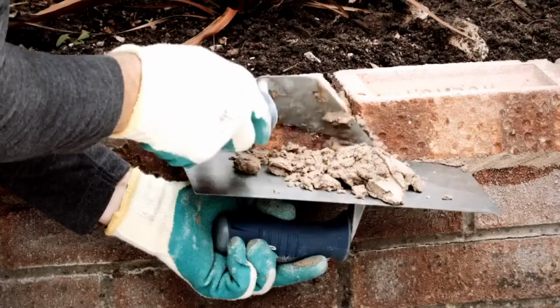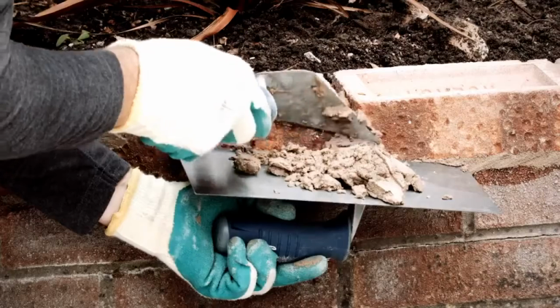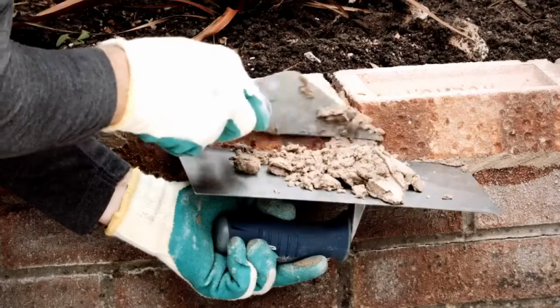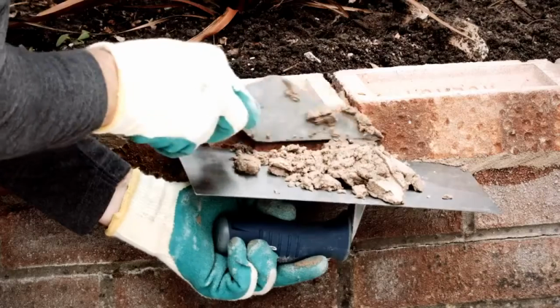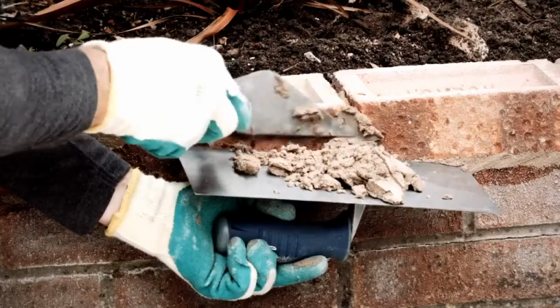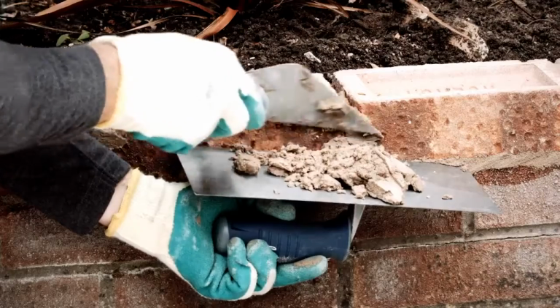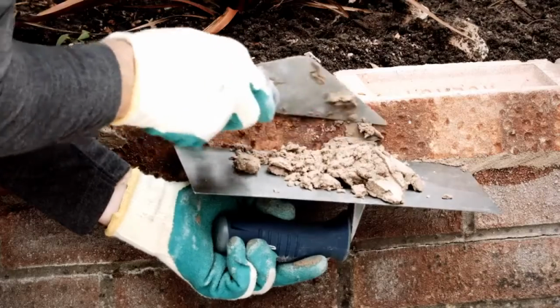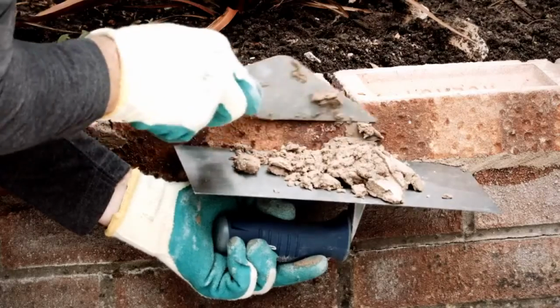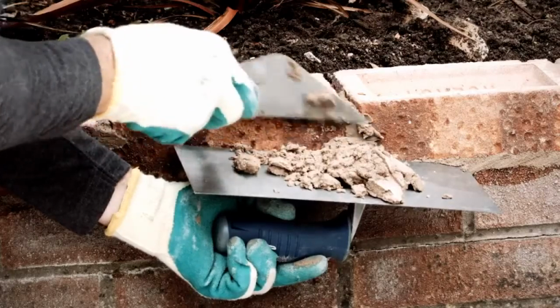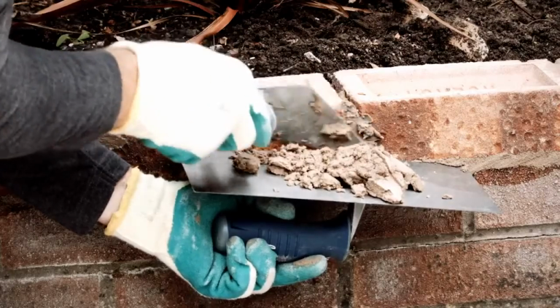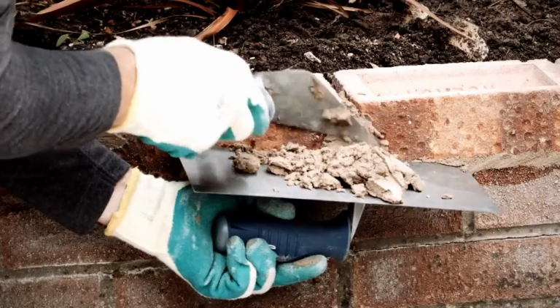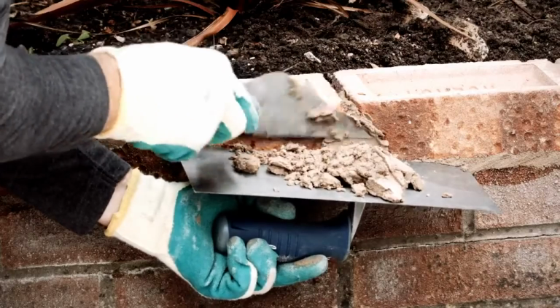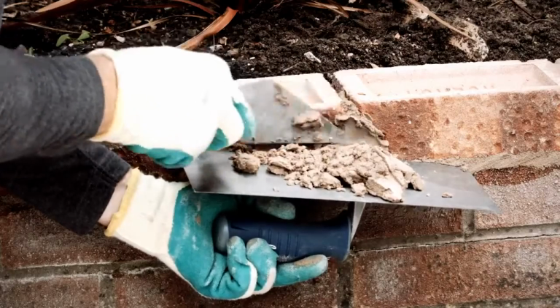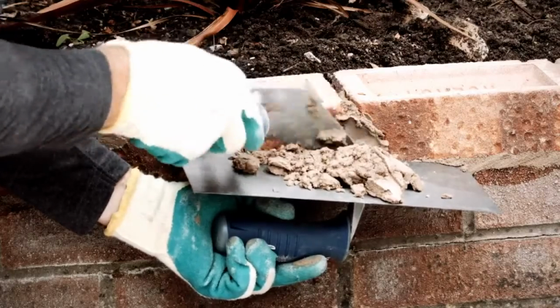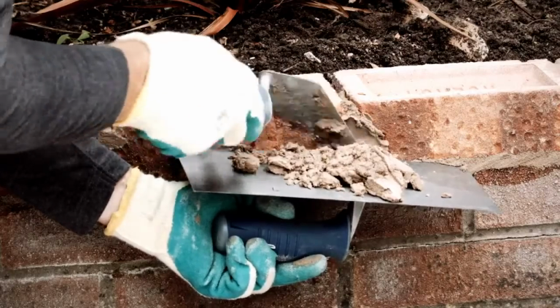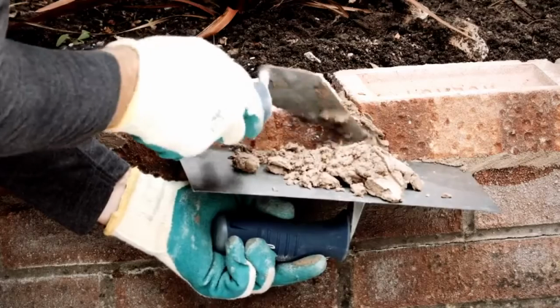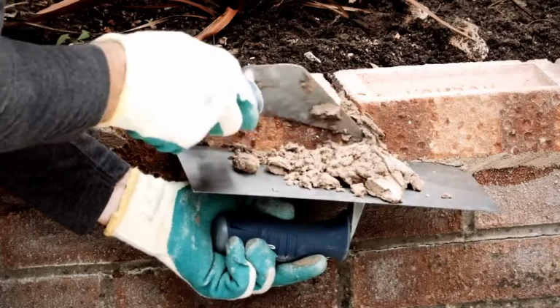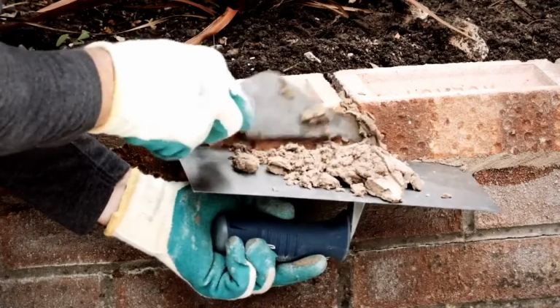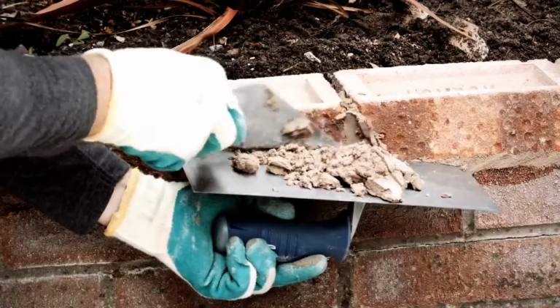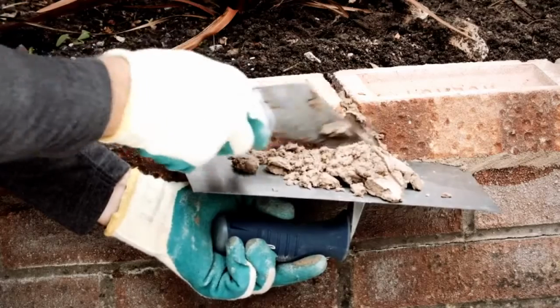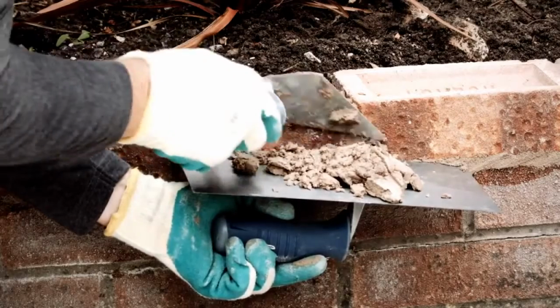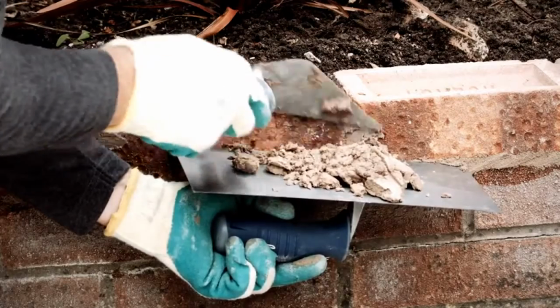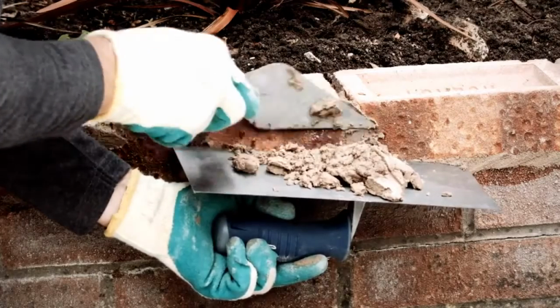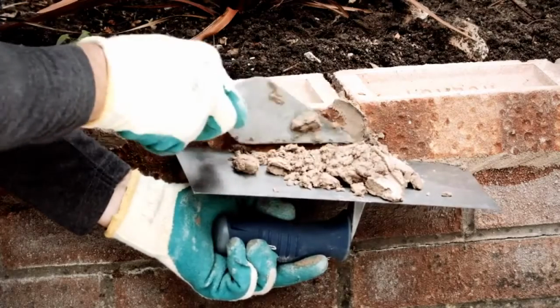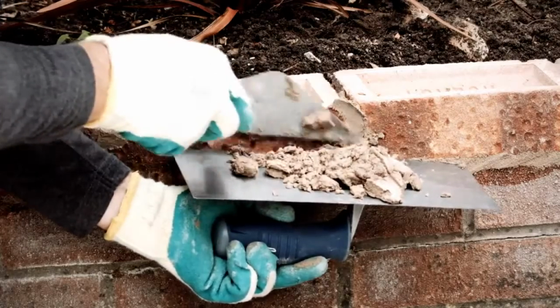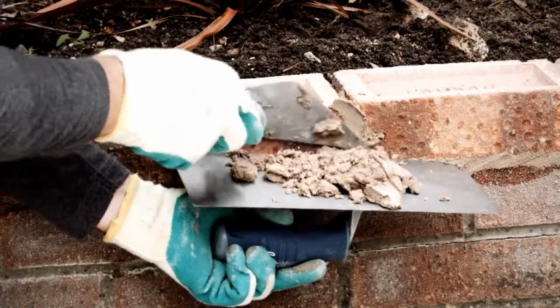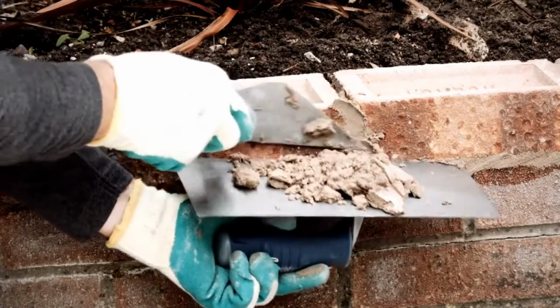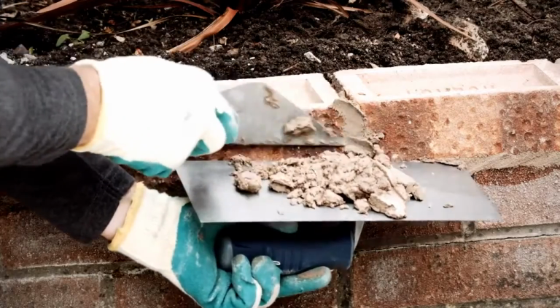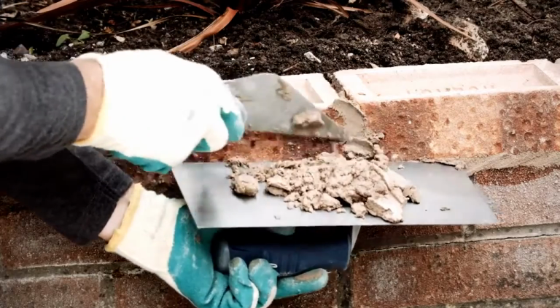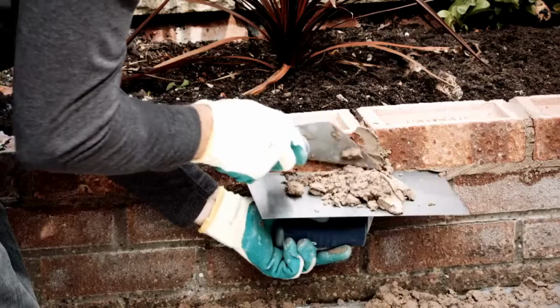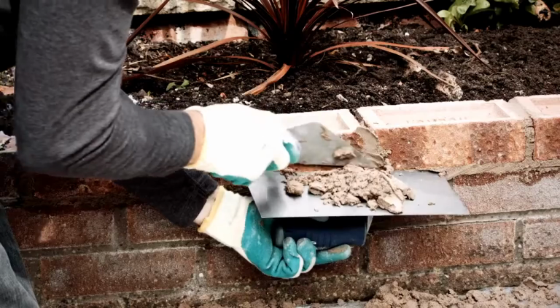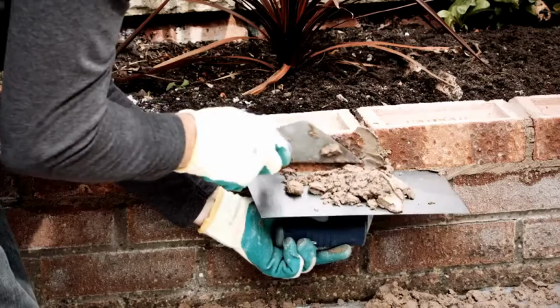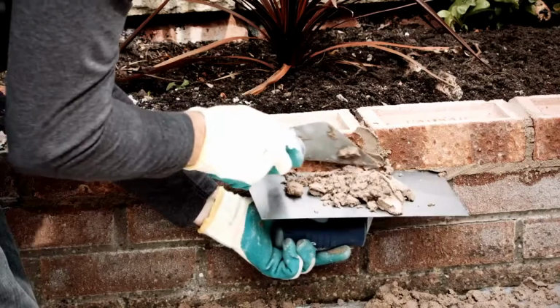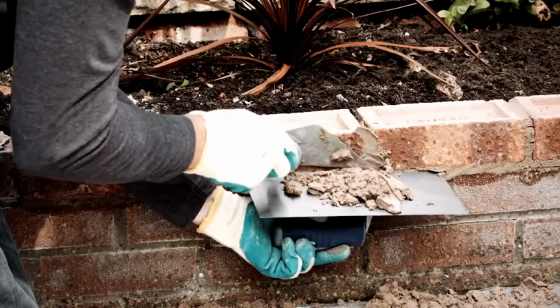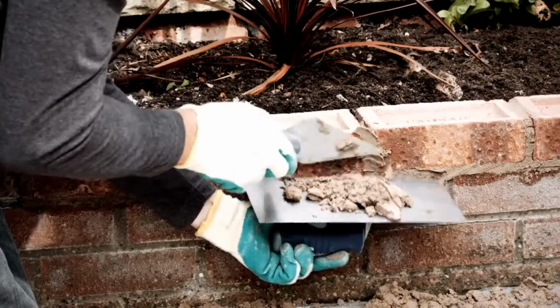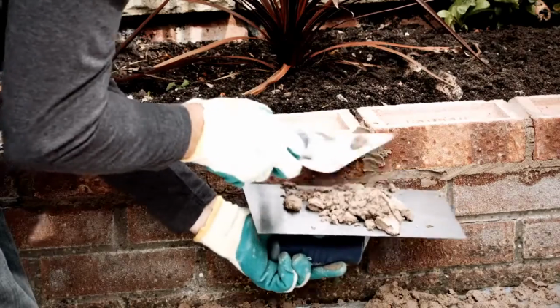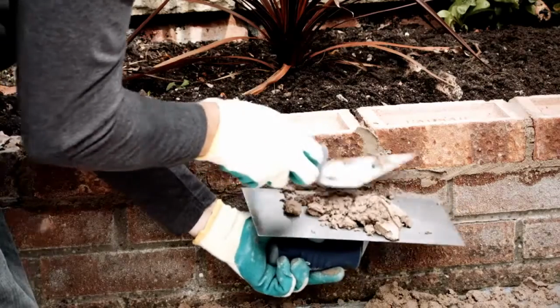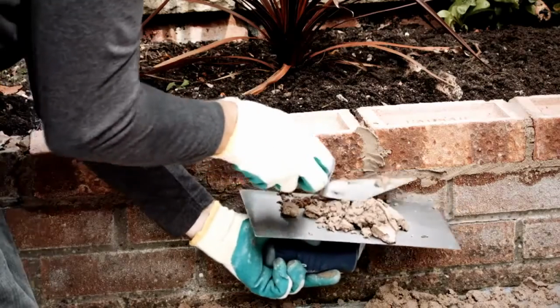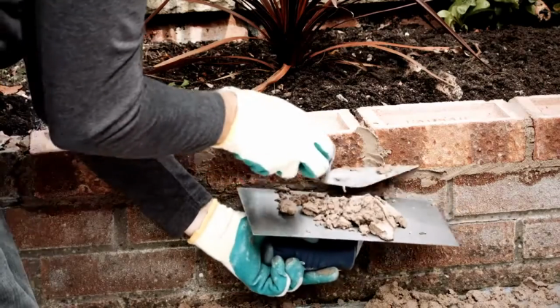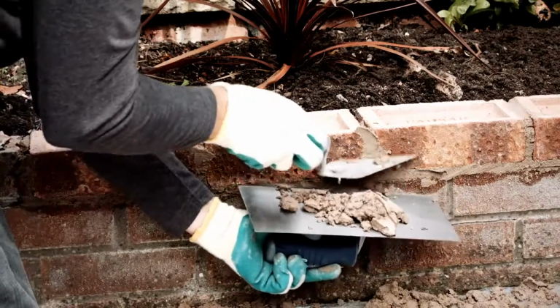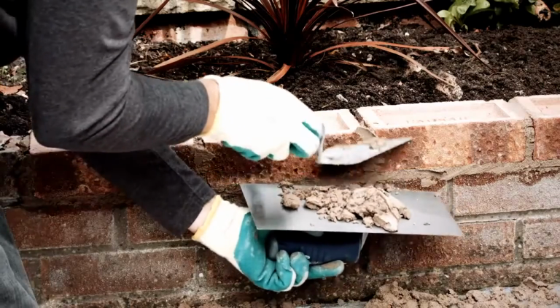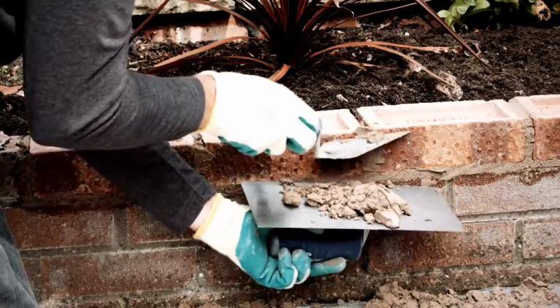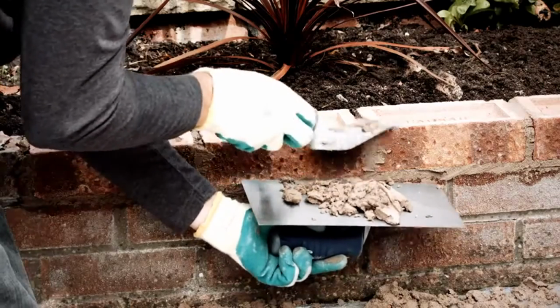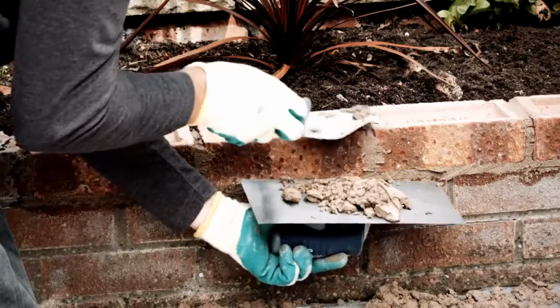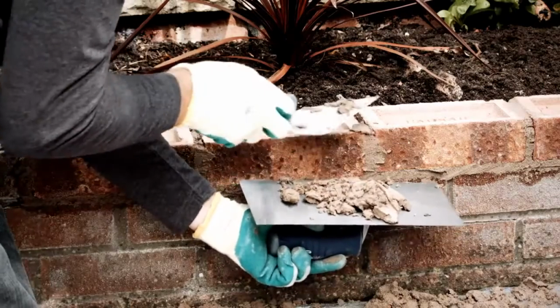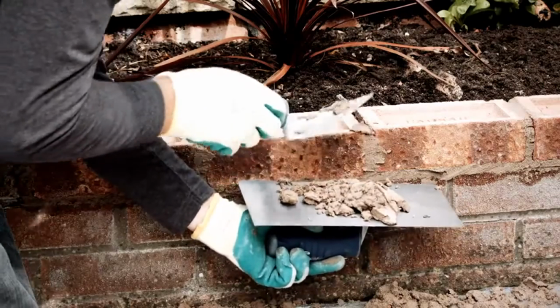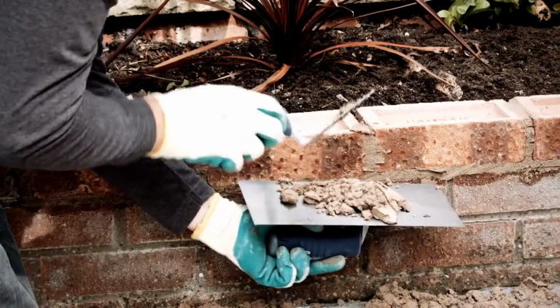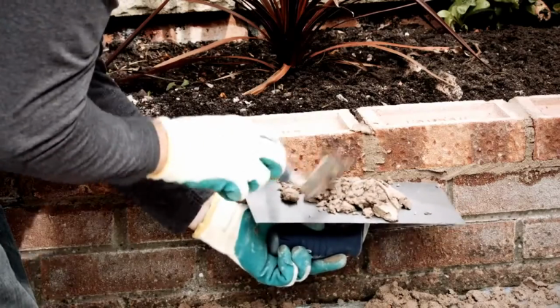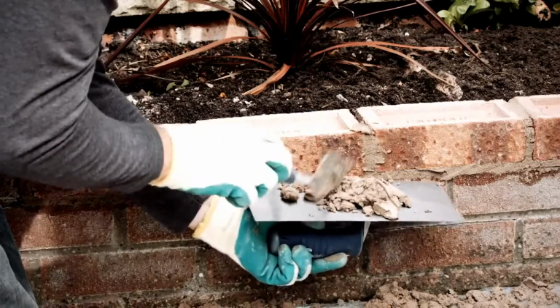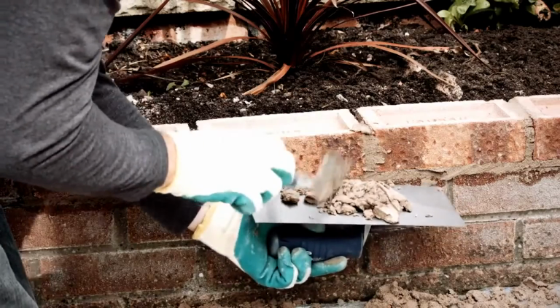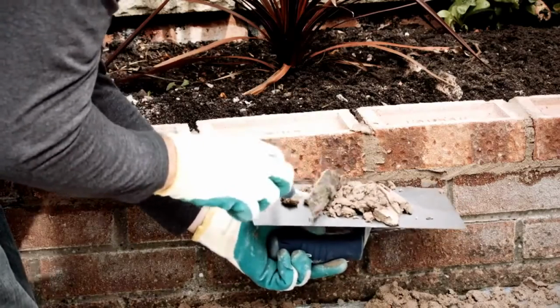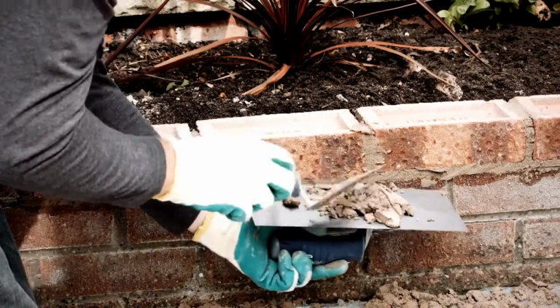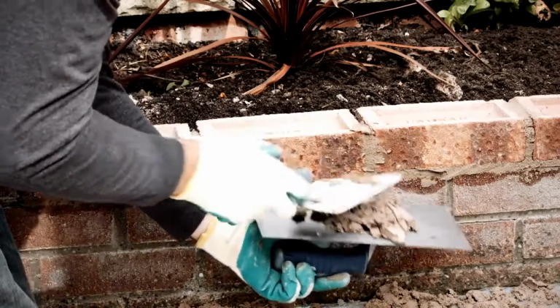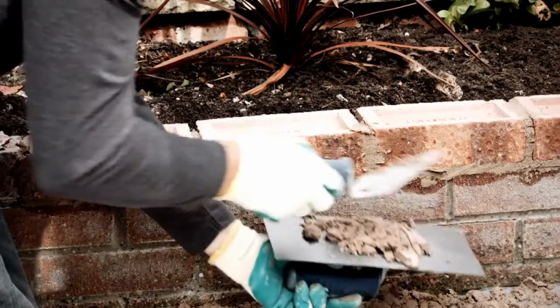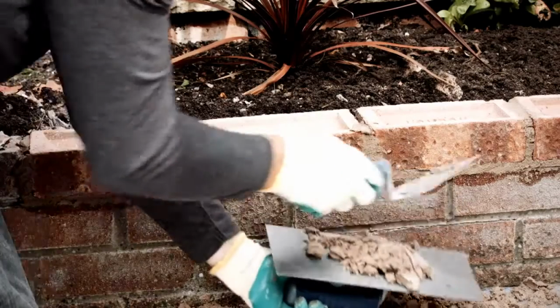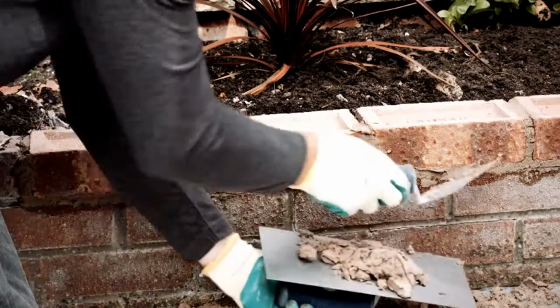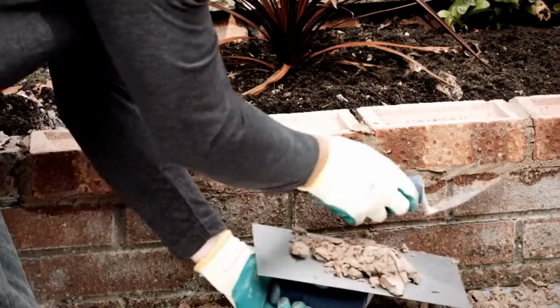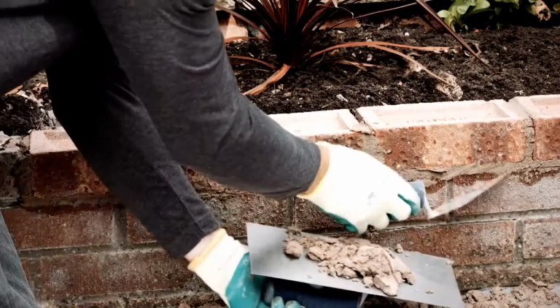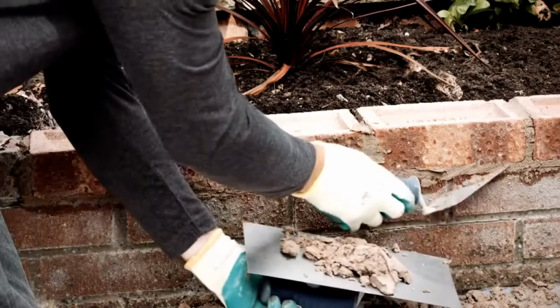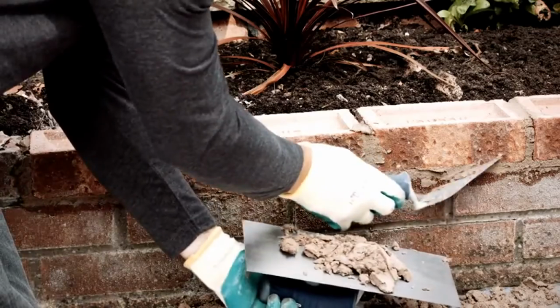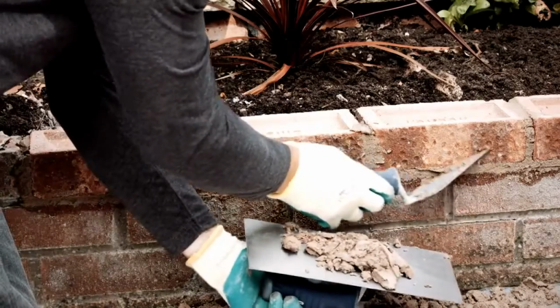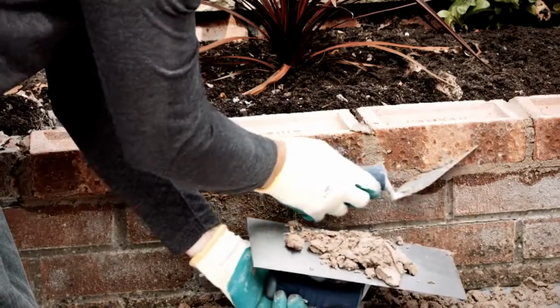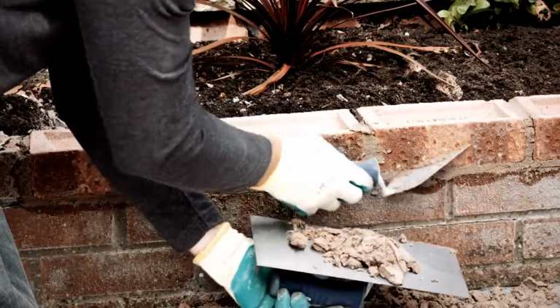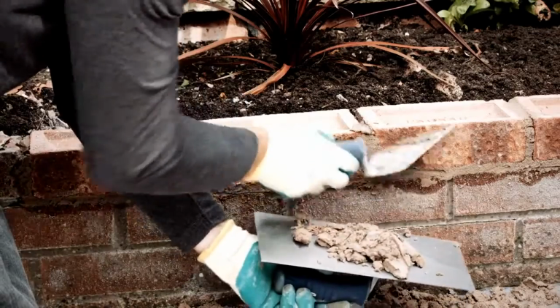To point your bricks, take the mortar with the trowel and push it into the joint. Fill the vertical joints first and then the horizontal ones.